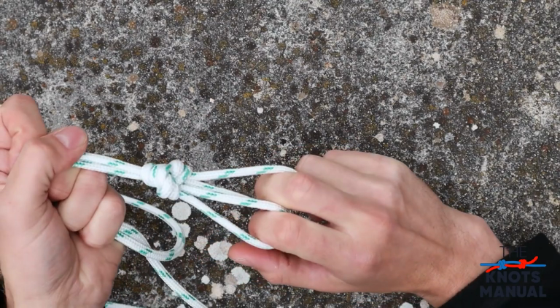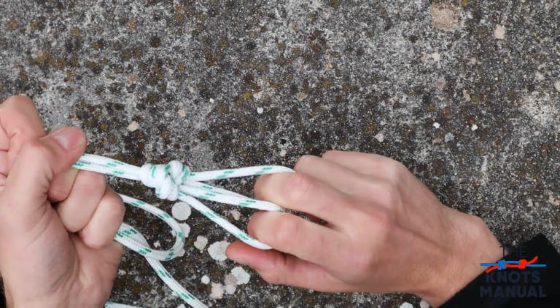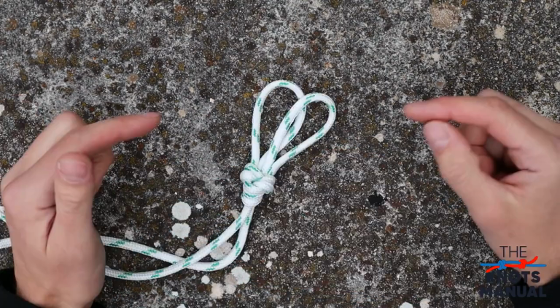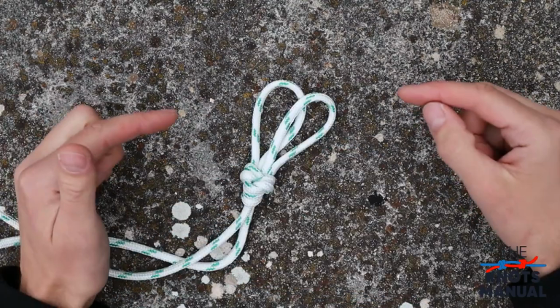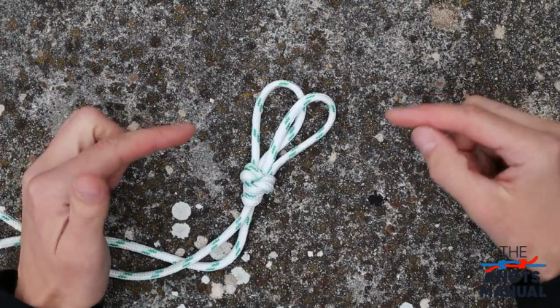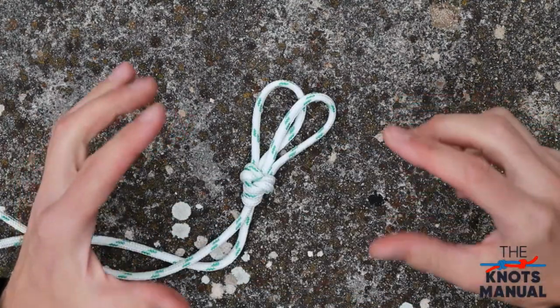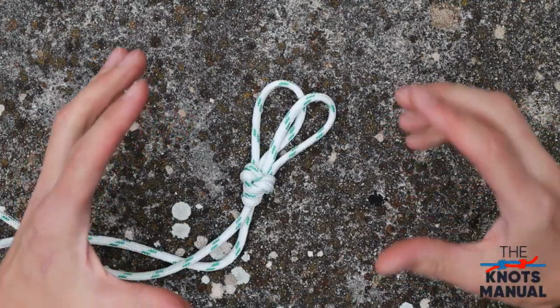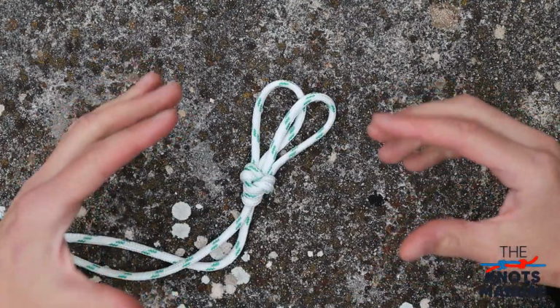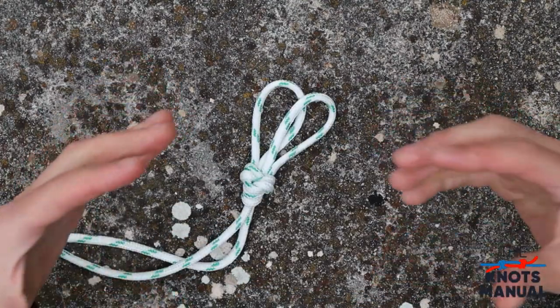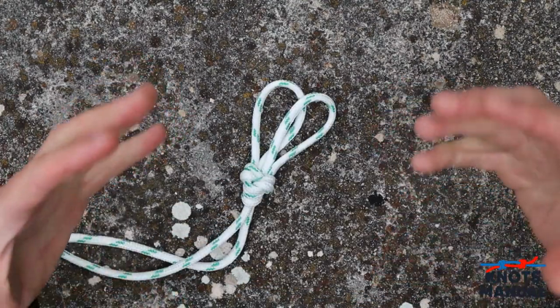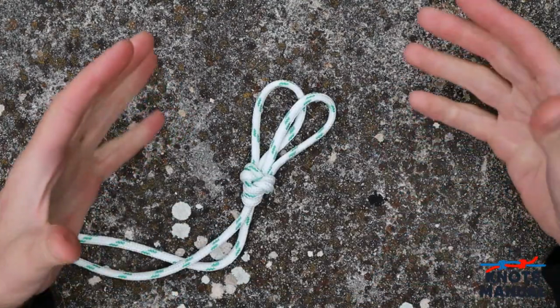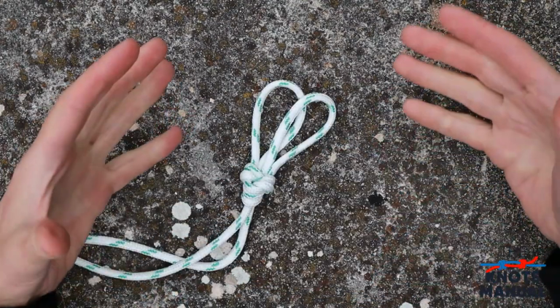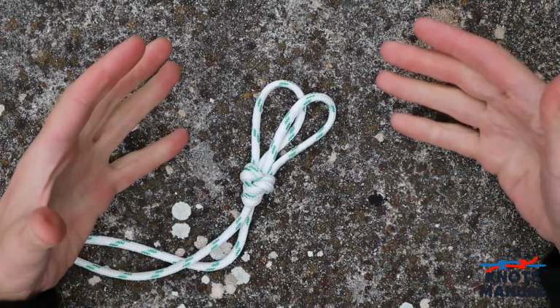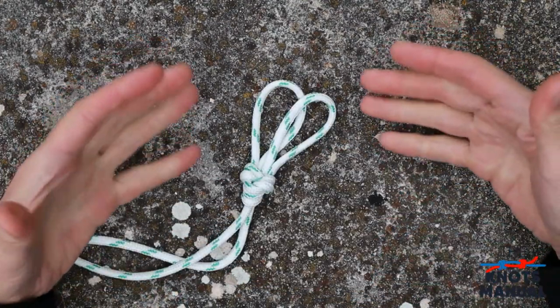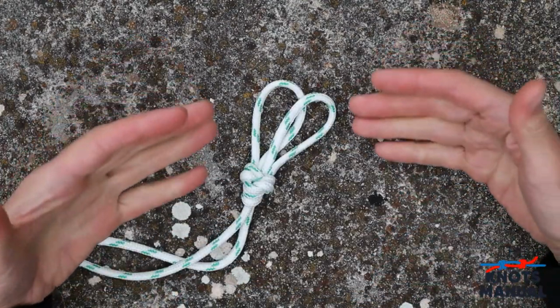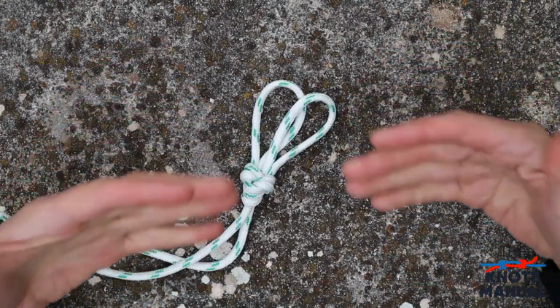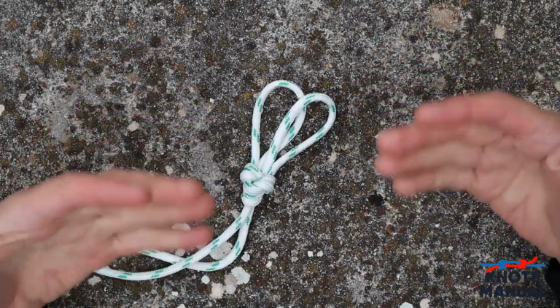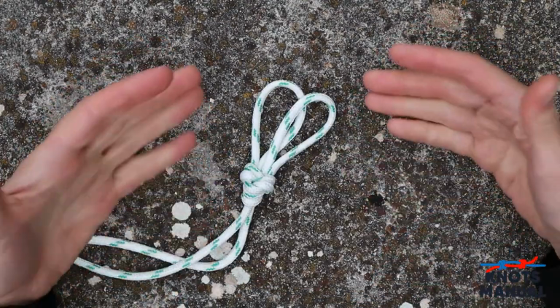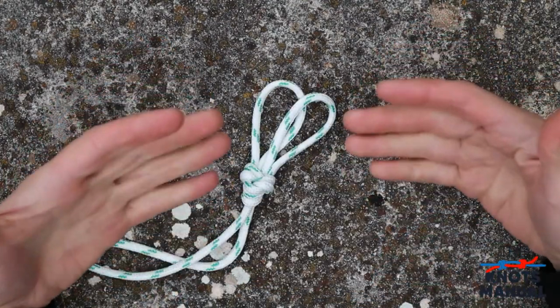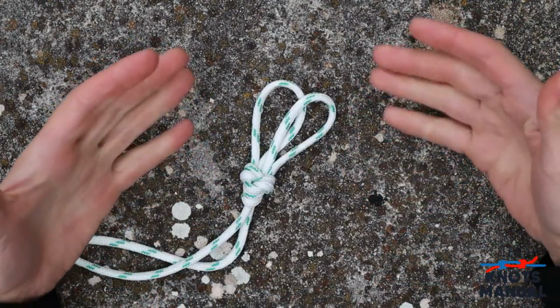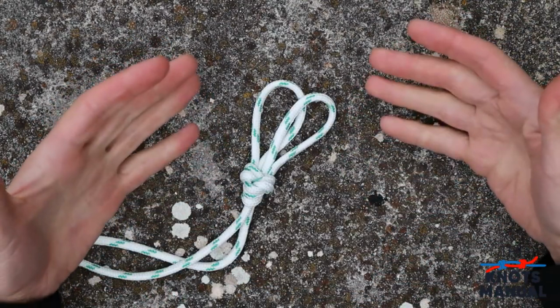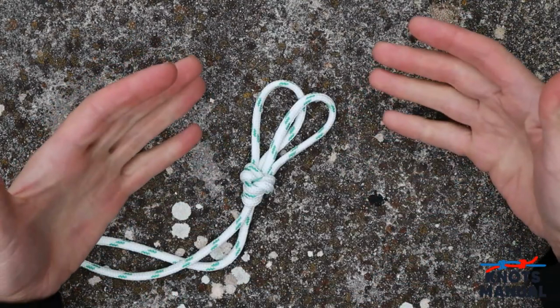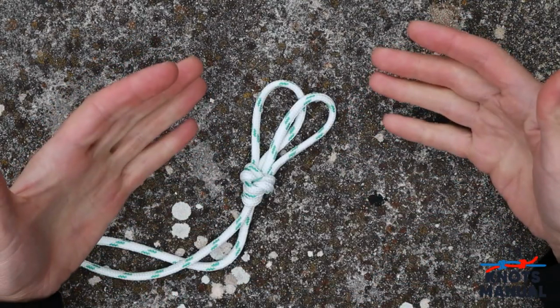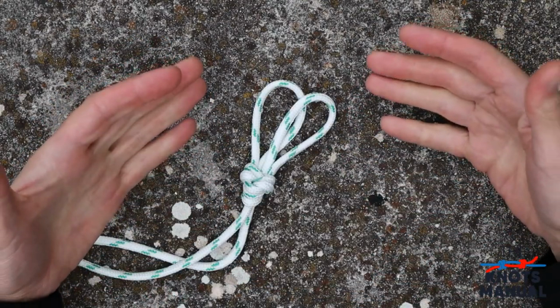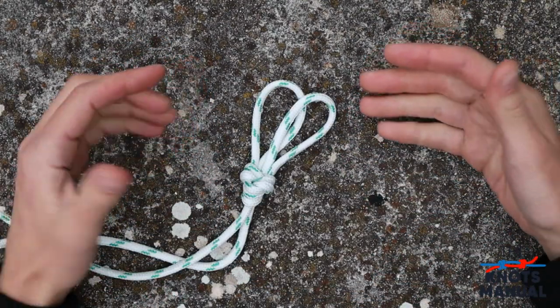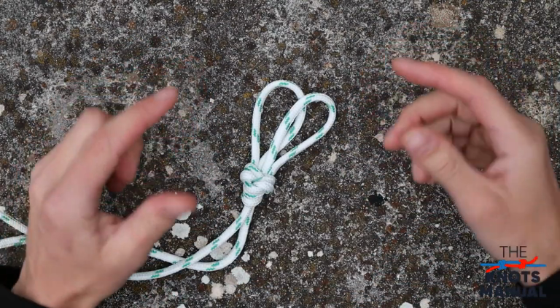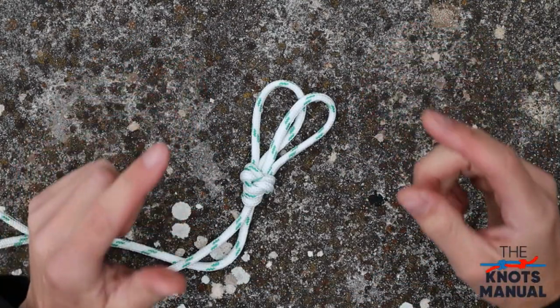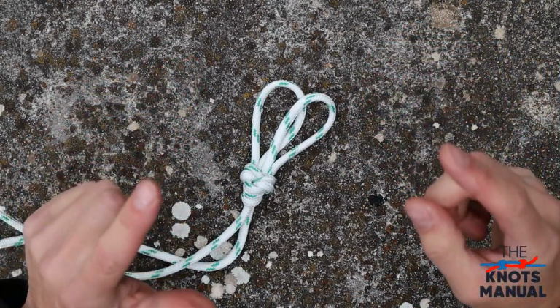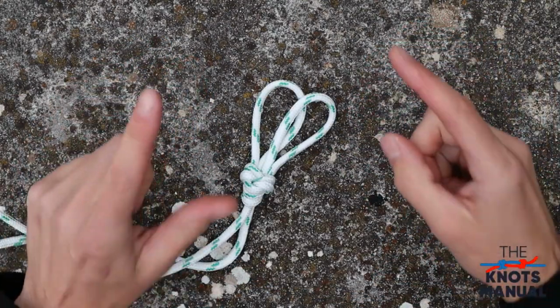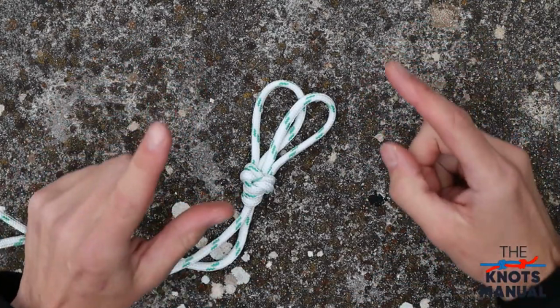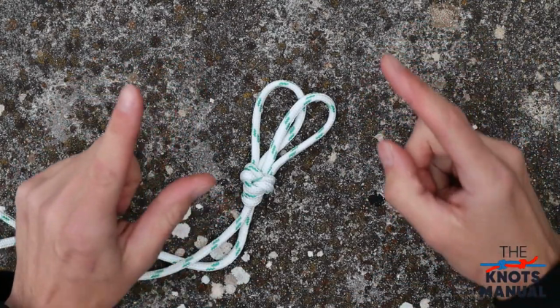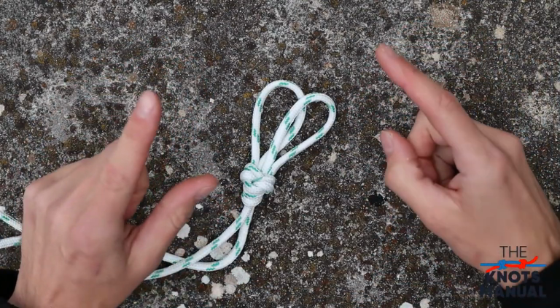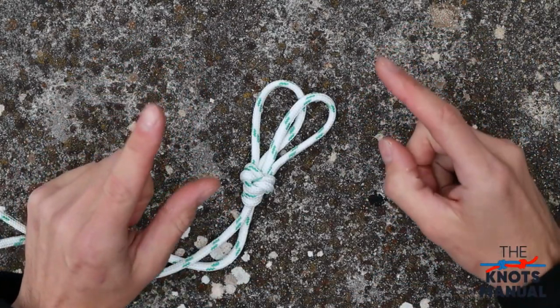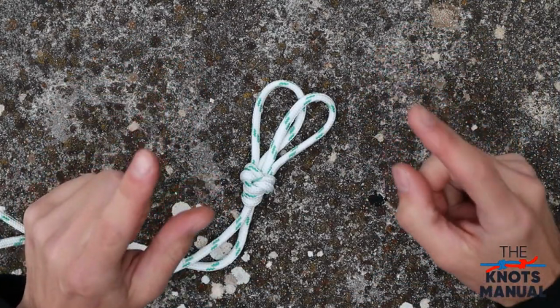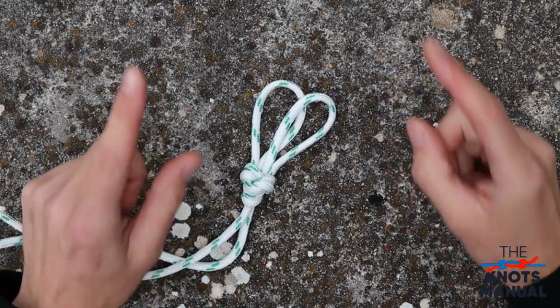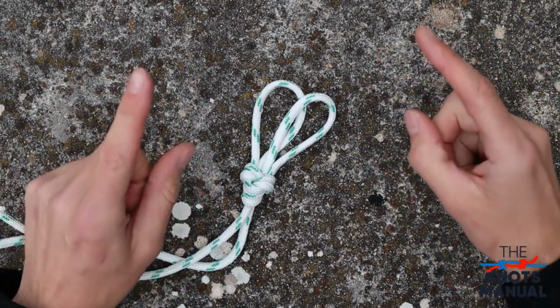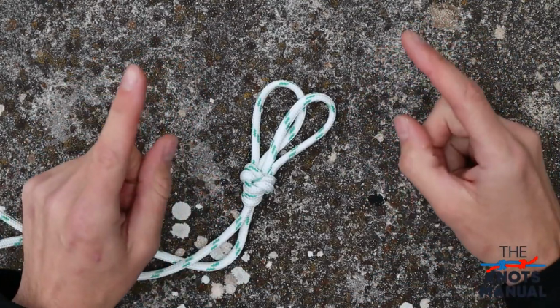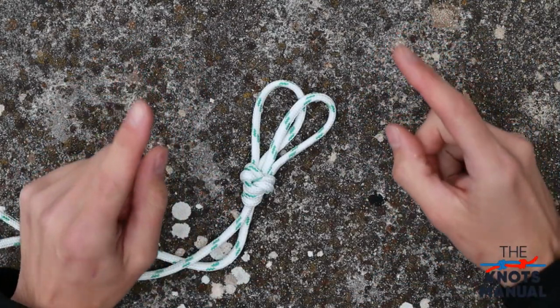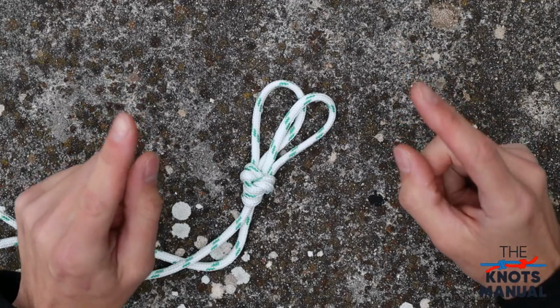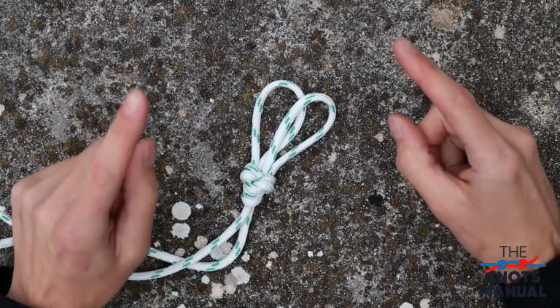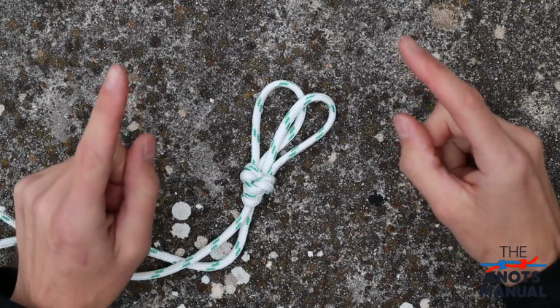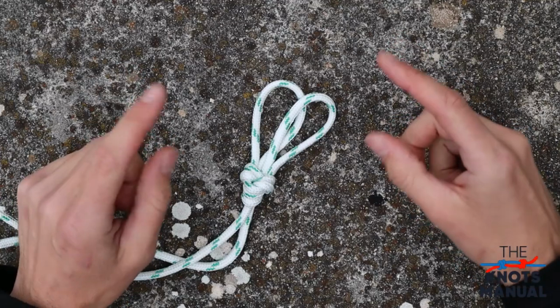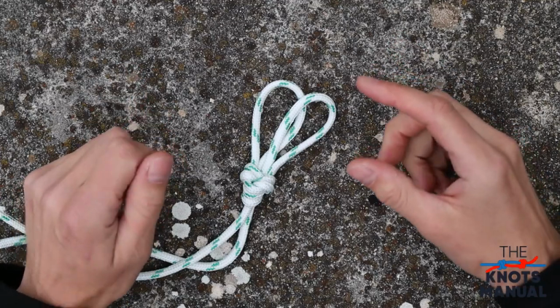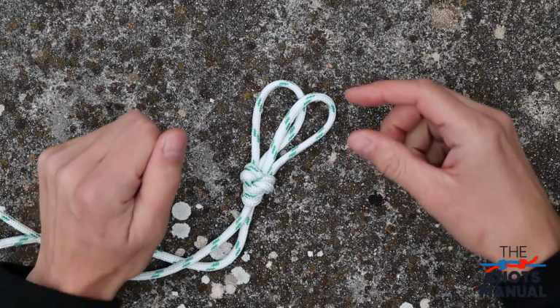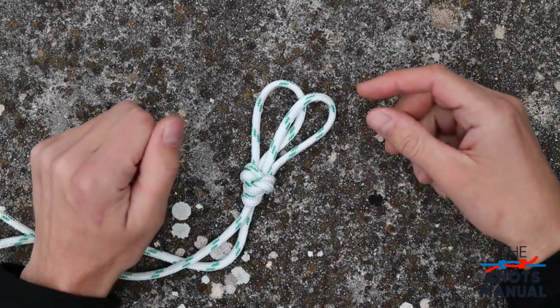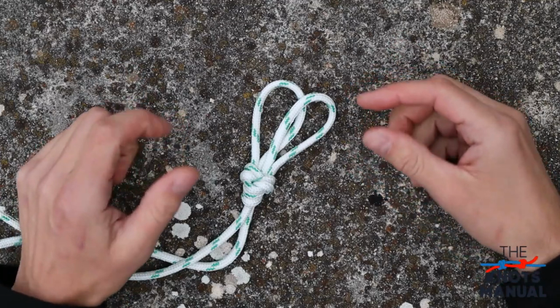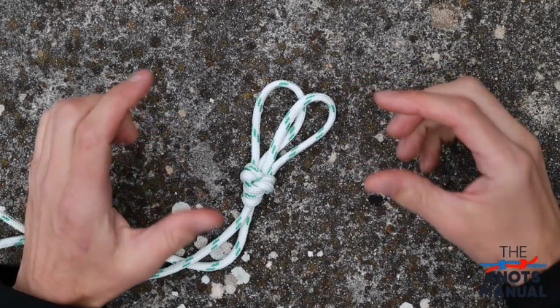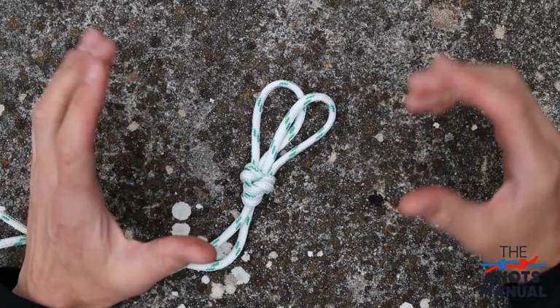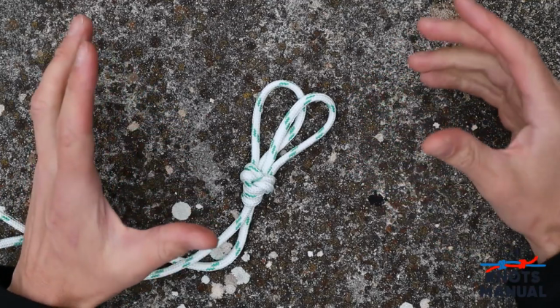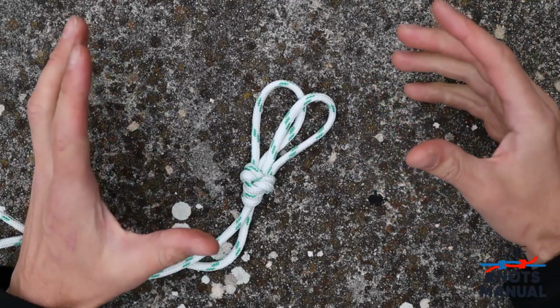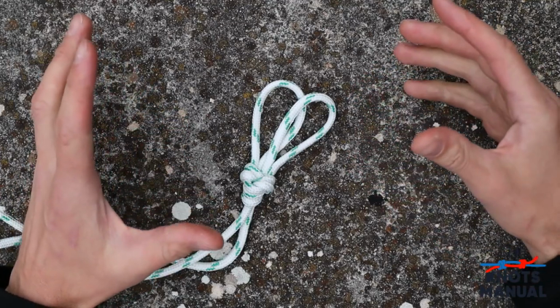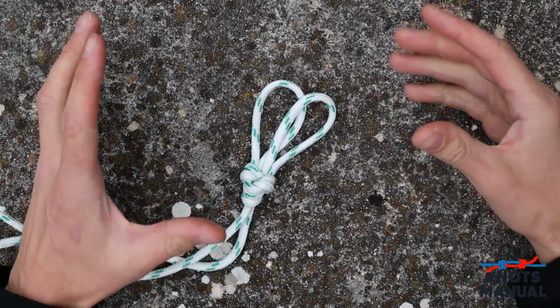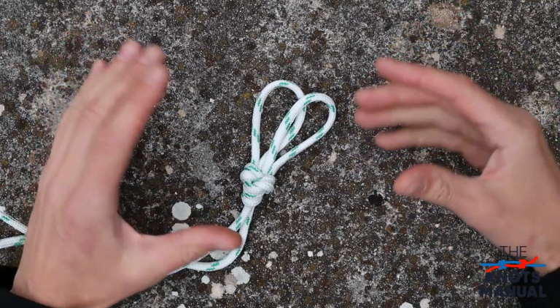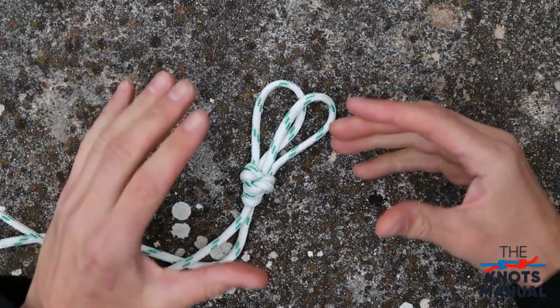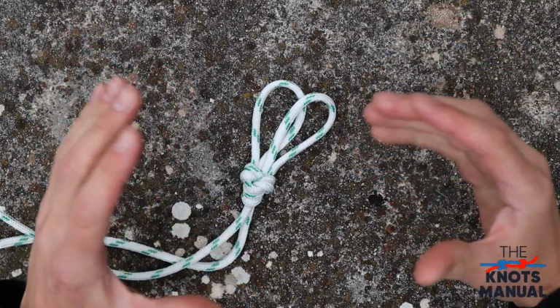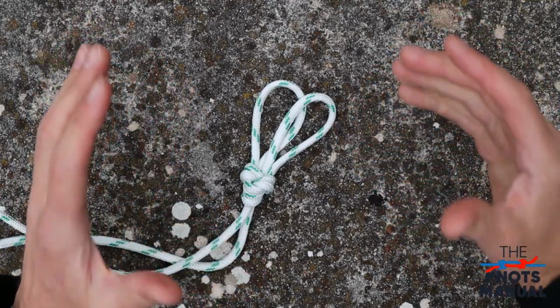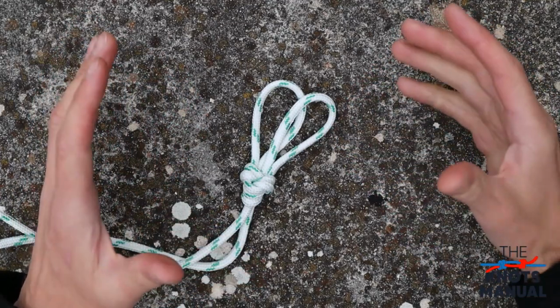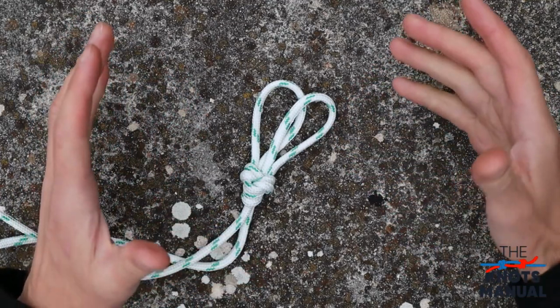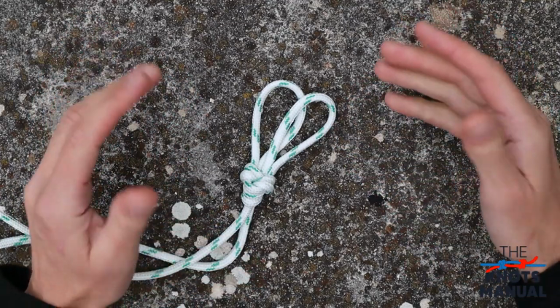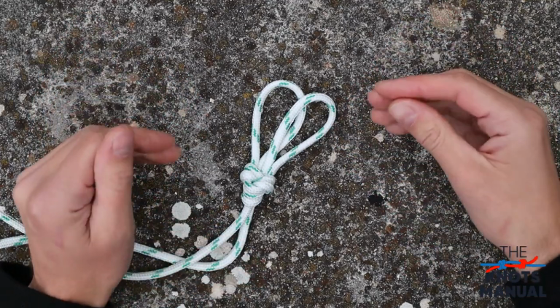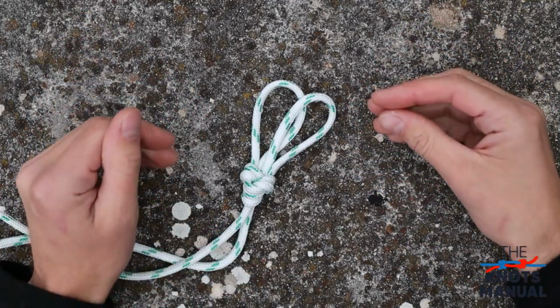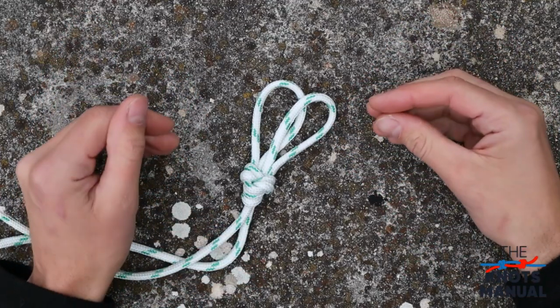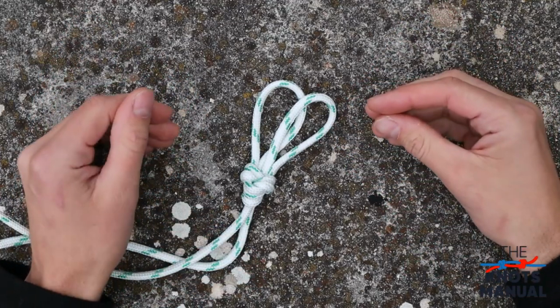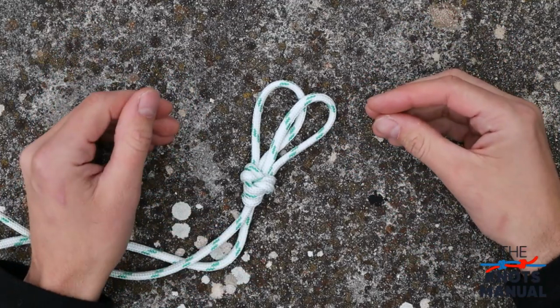If you want to learn more about other useful knots, make sure to subscribe to our channel. Thank you for watching and I'll see you next time.